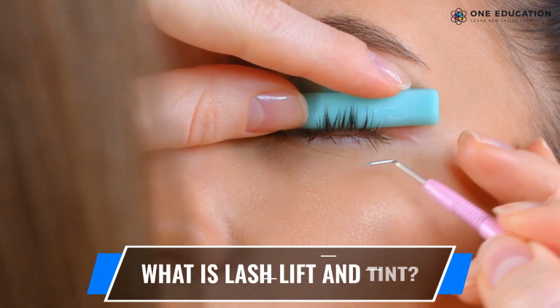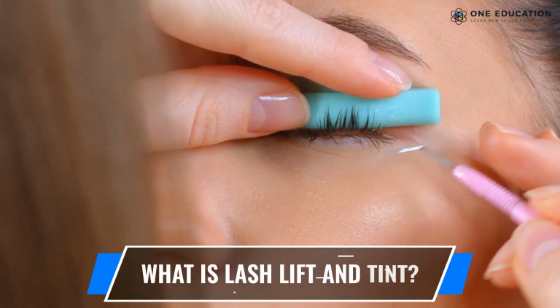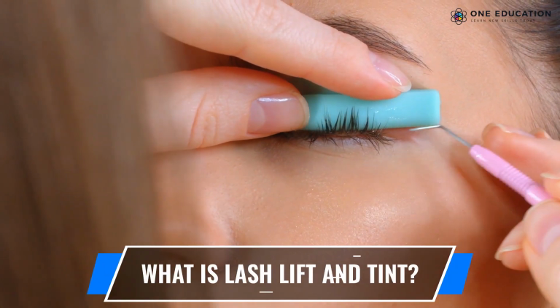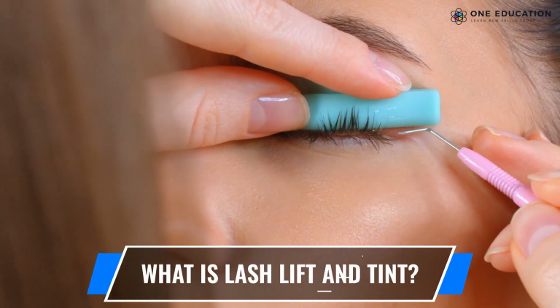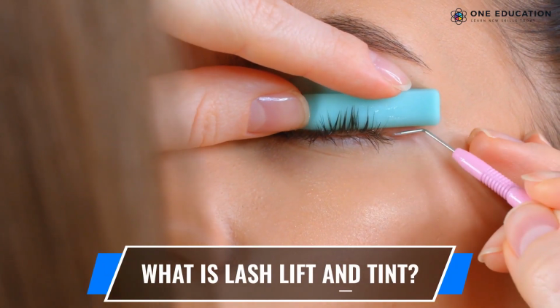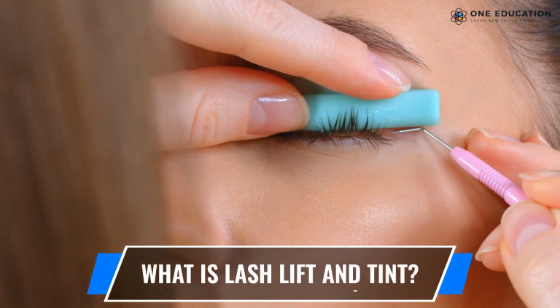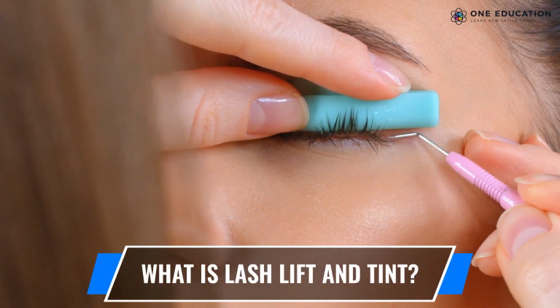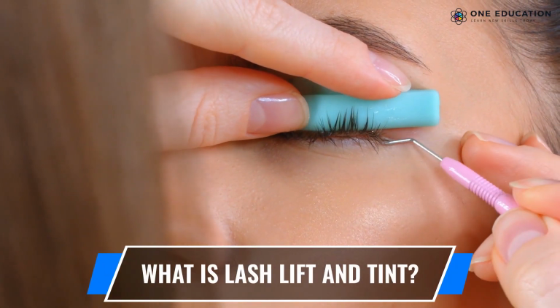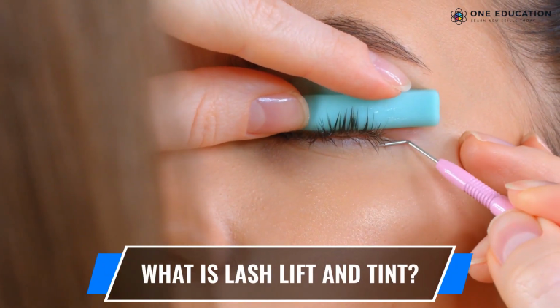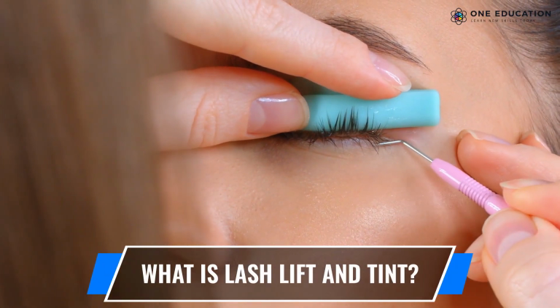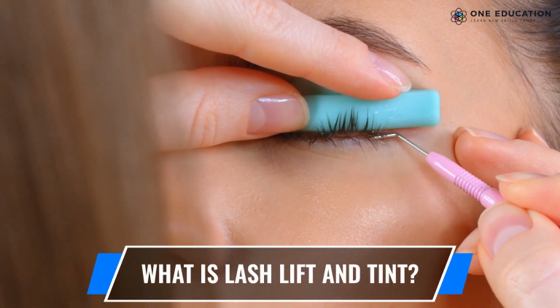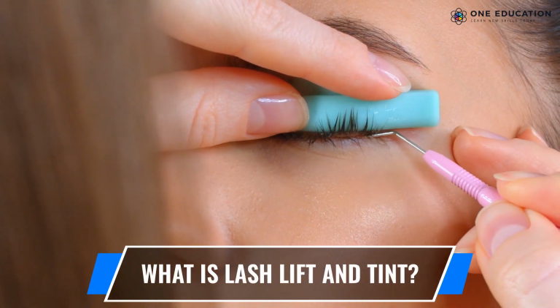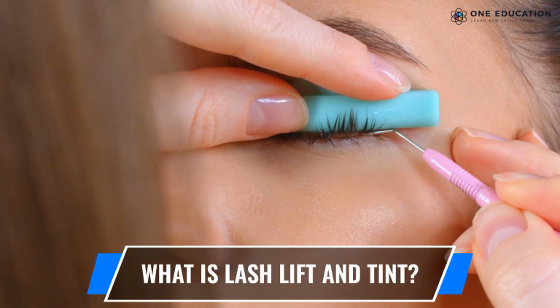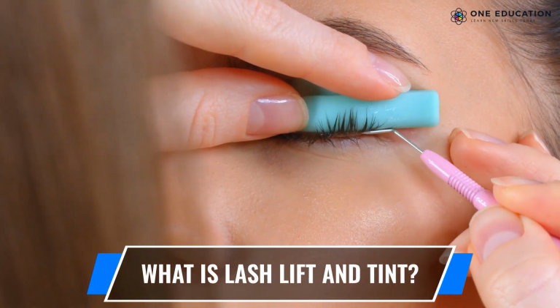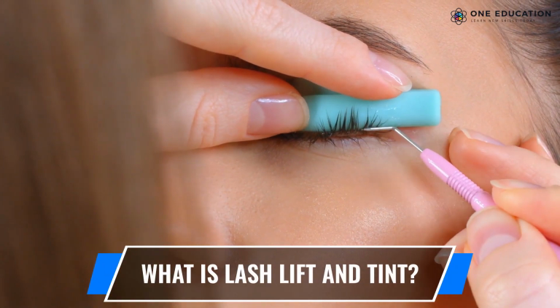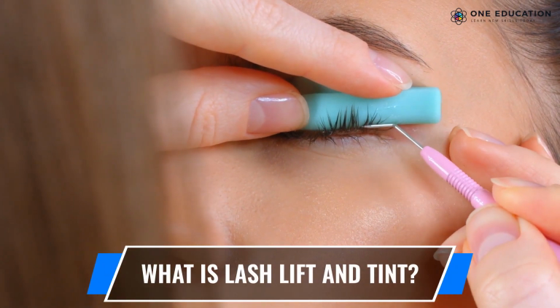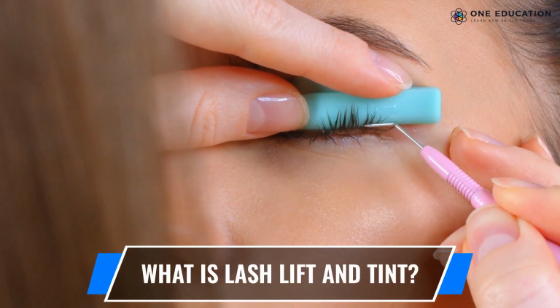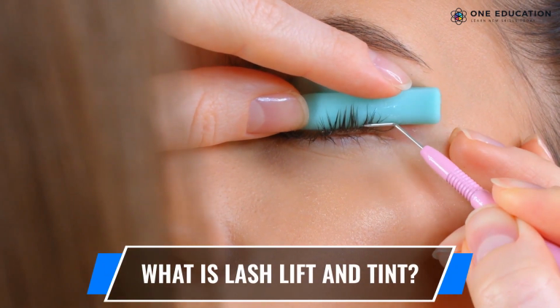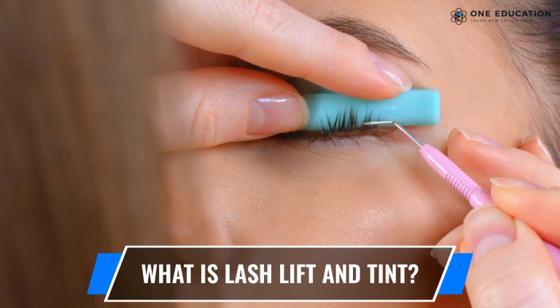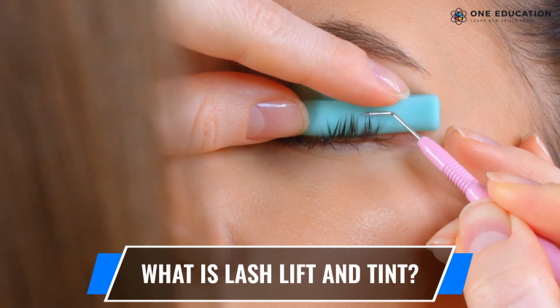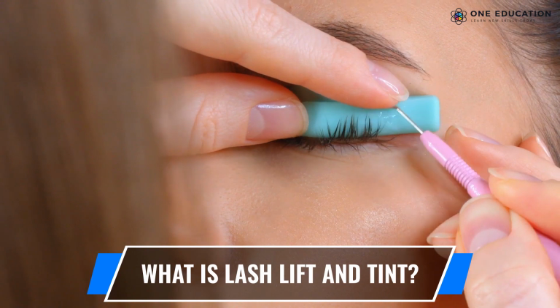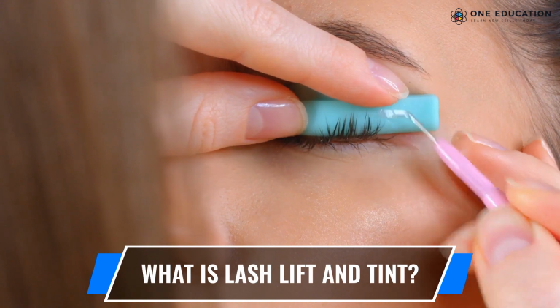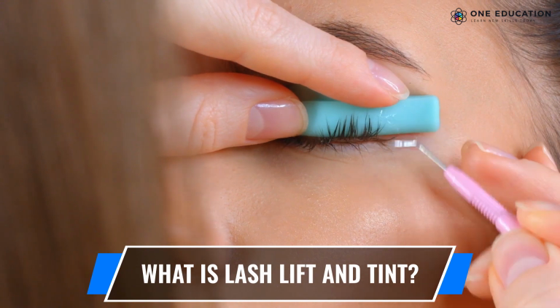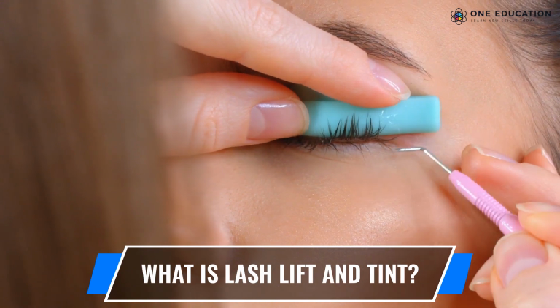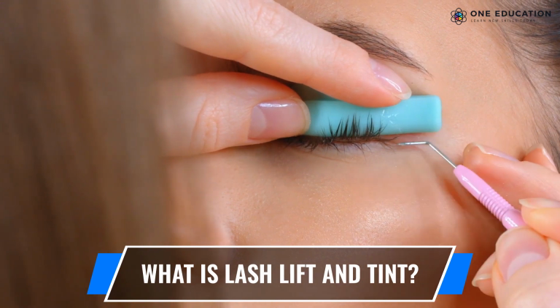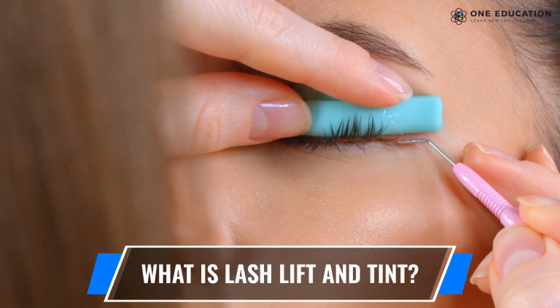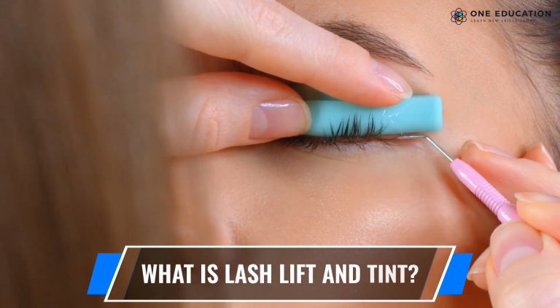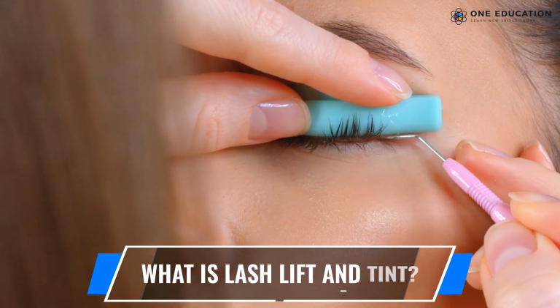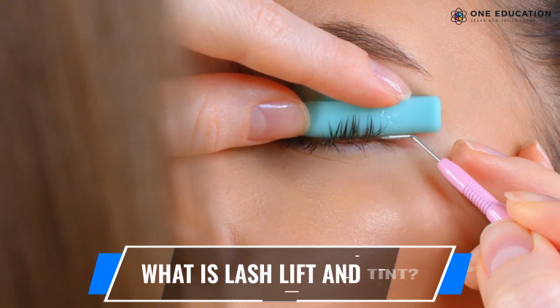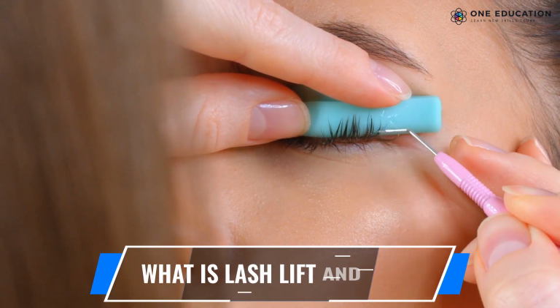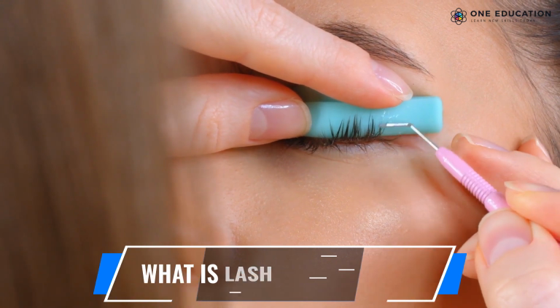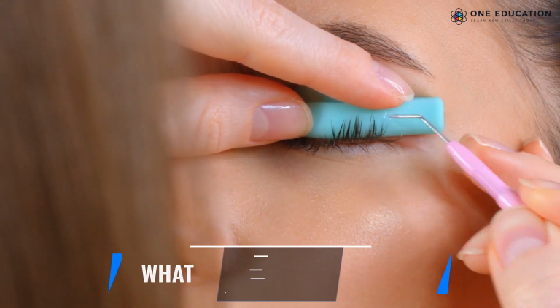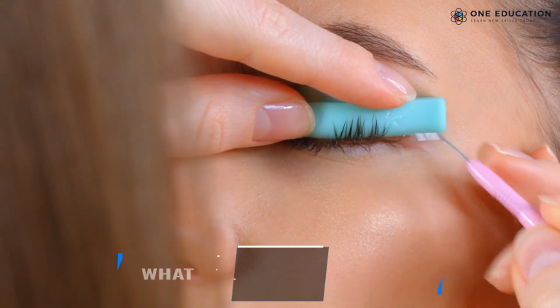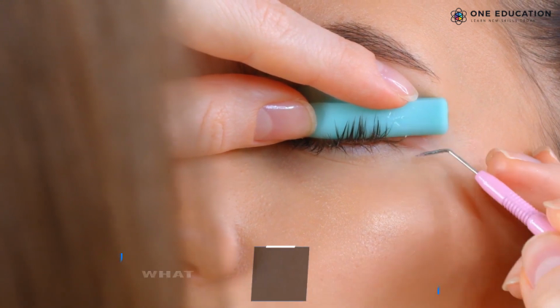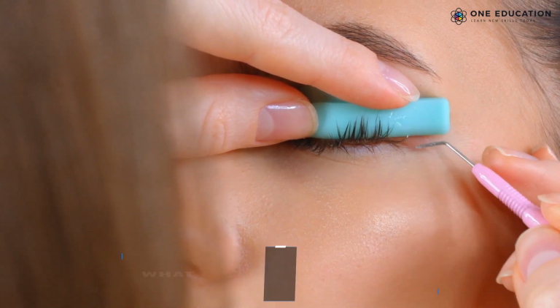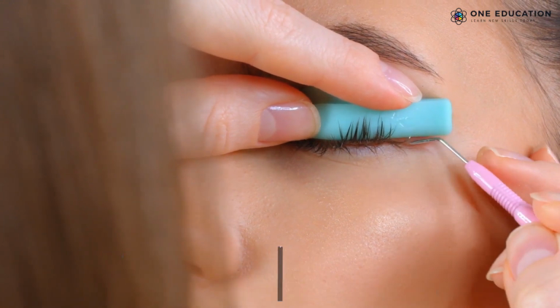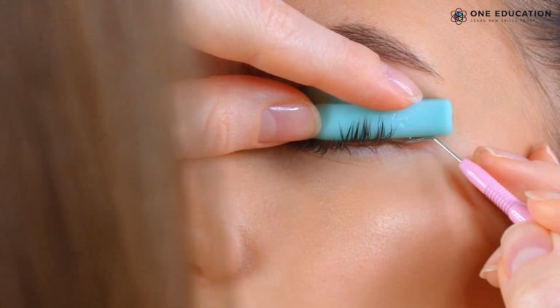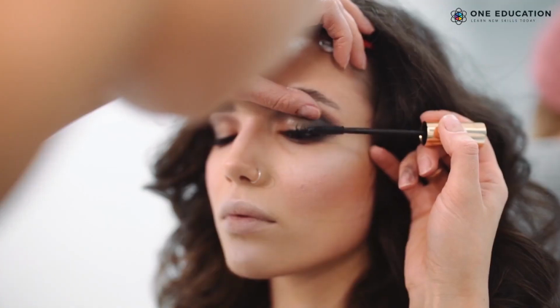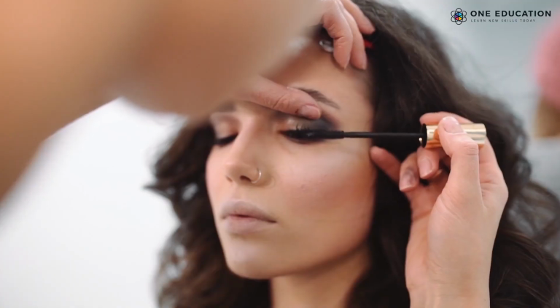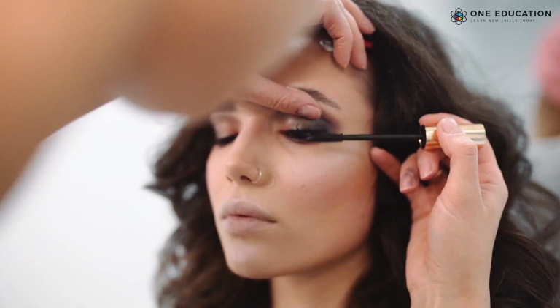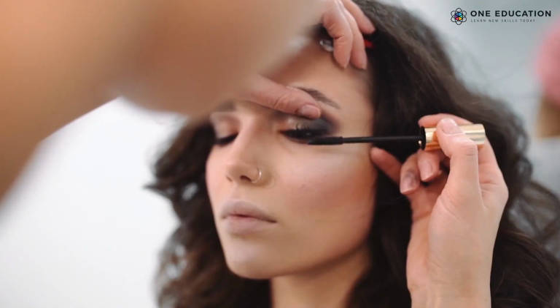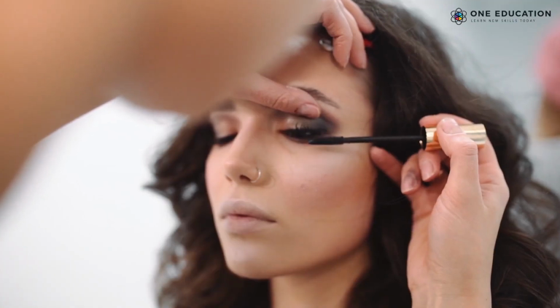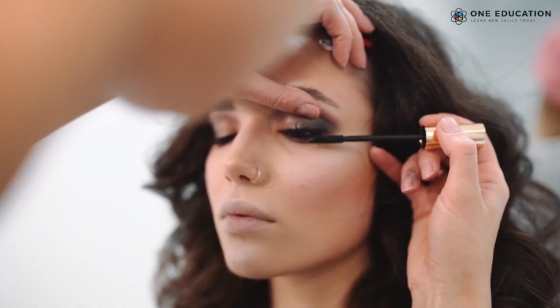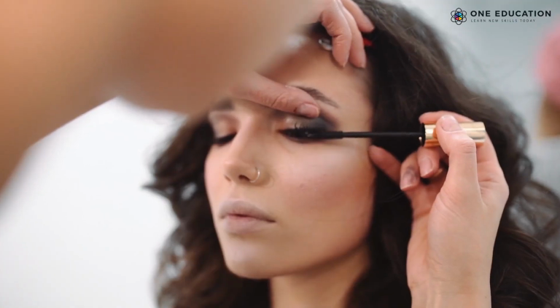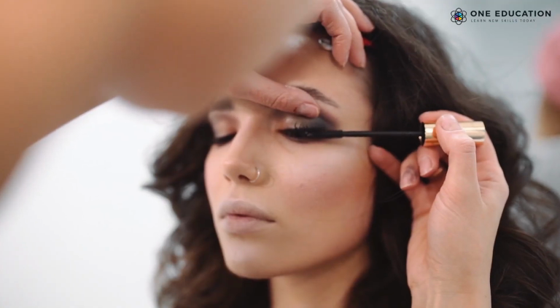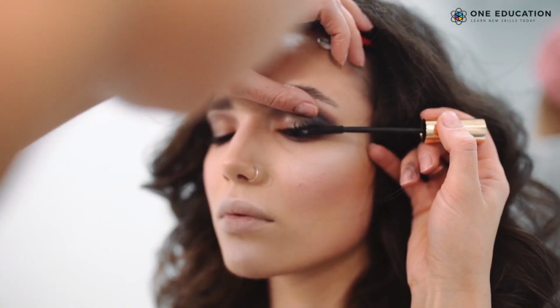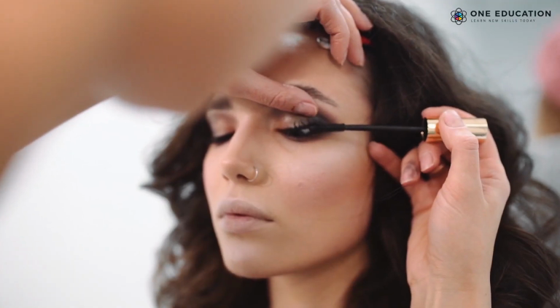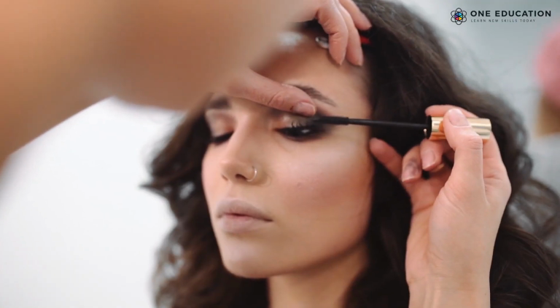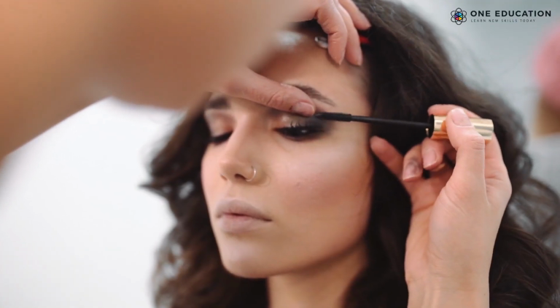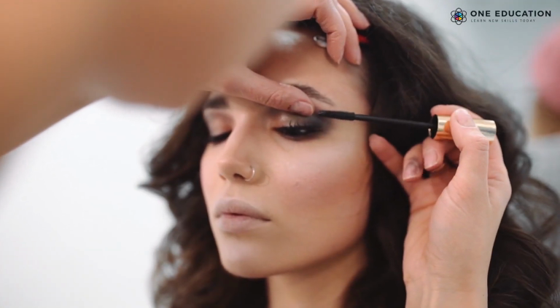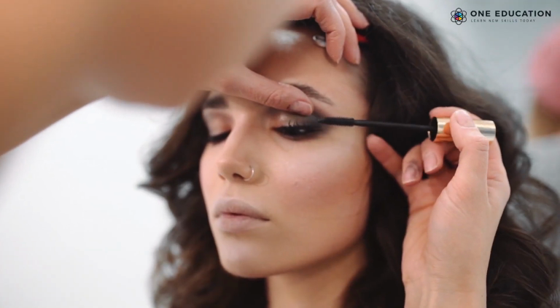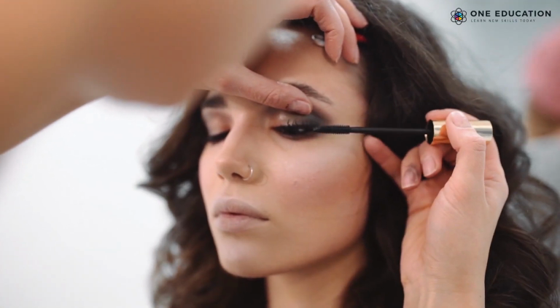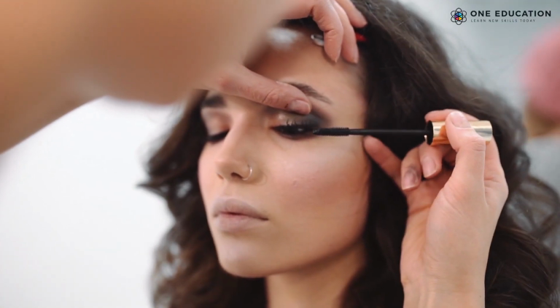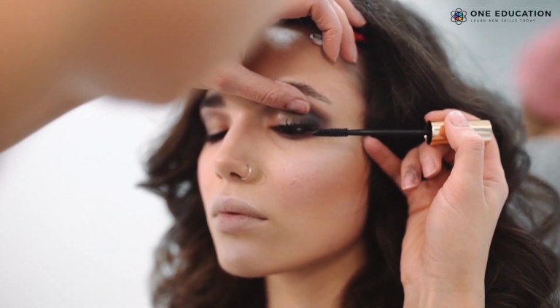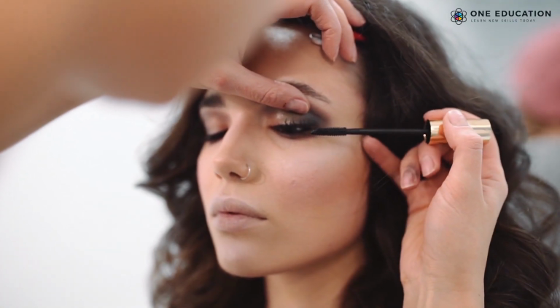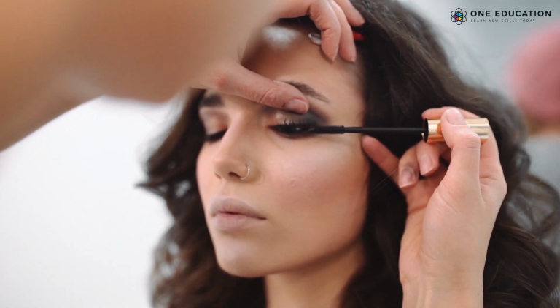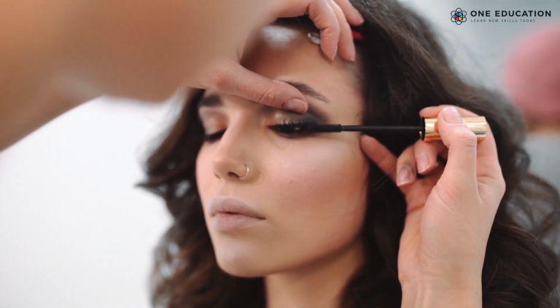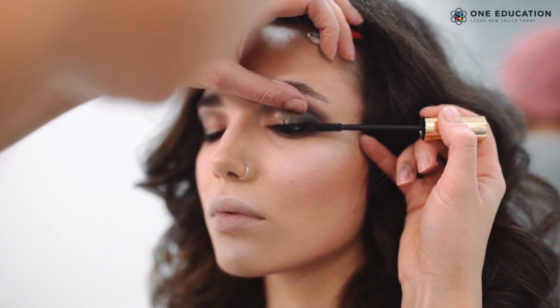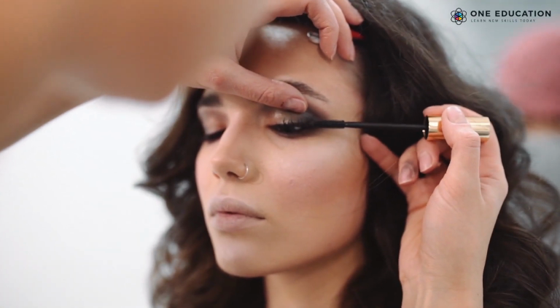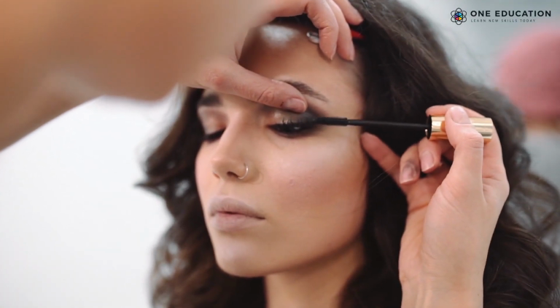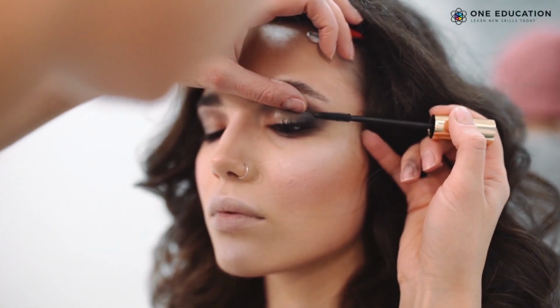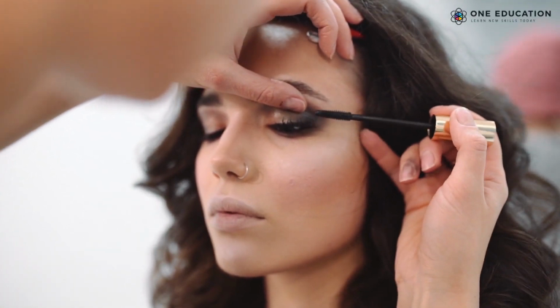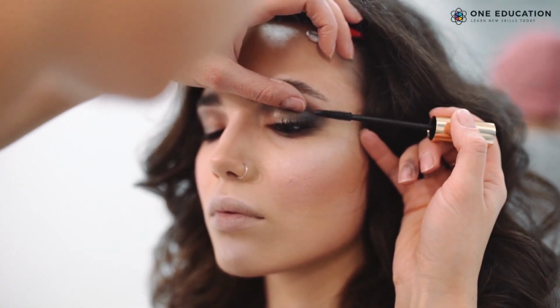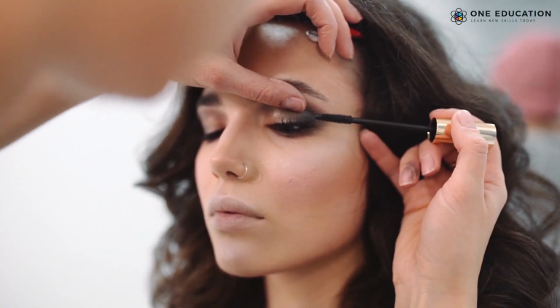Lash lift is a process of curling eyelashes from base to tip, and lash tint is an artificial dye to color lashes.